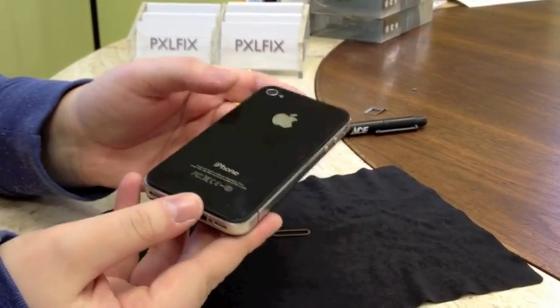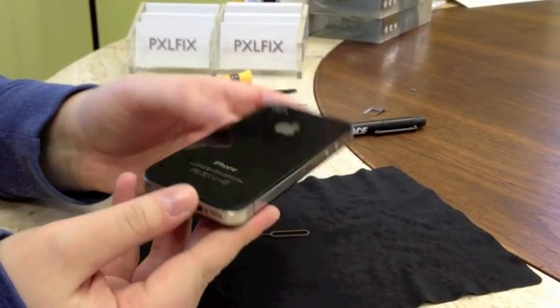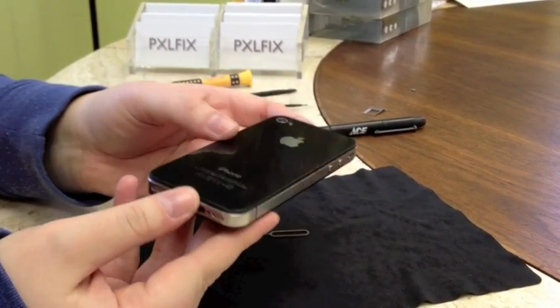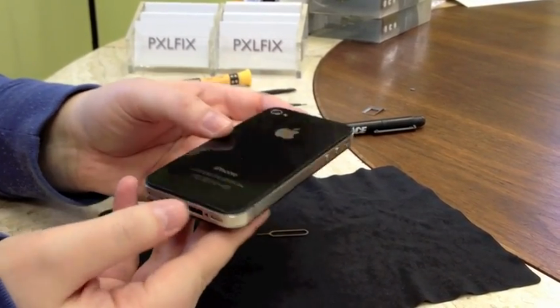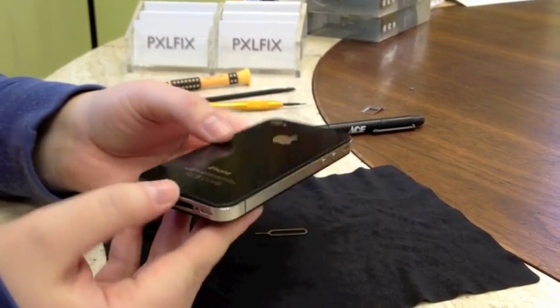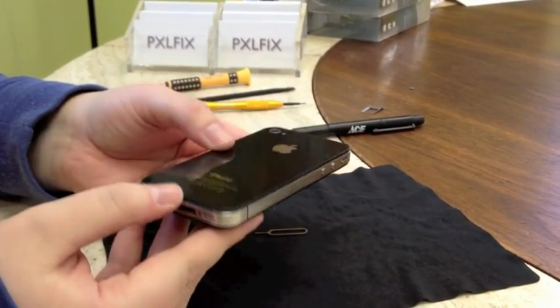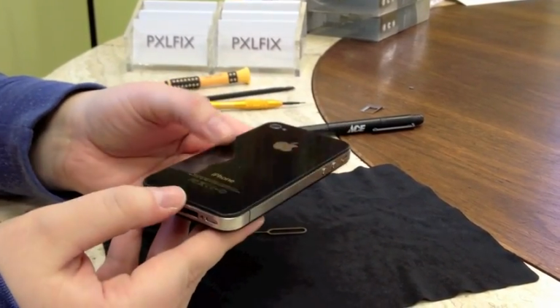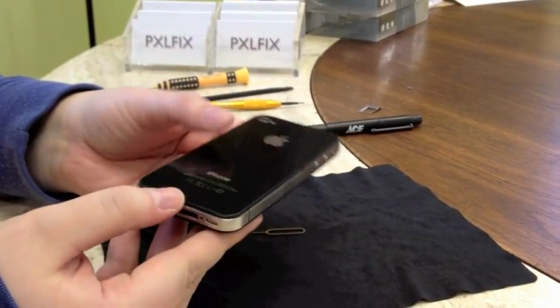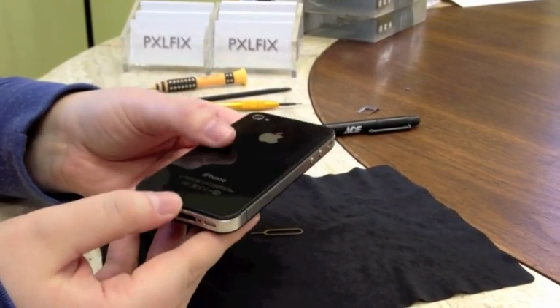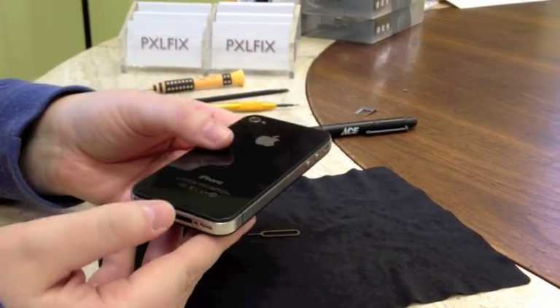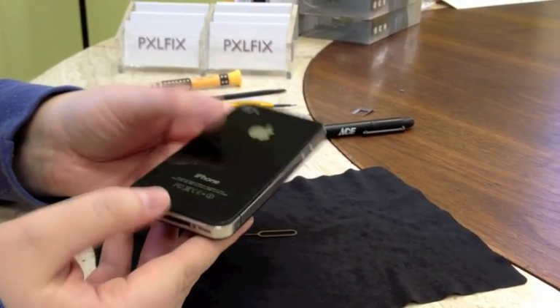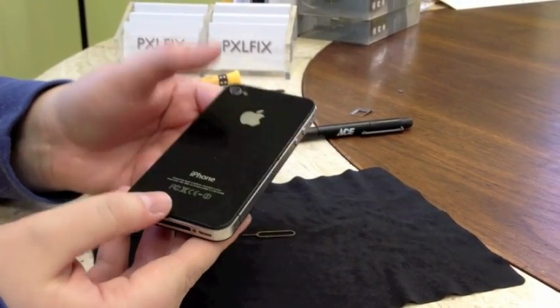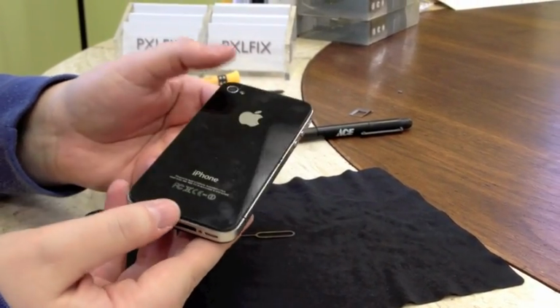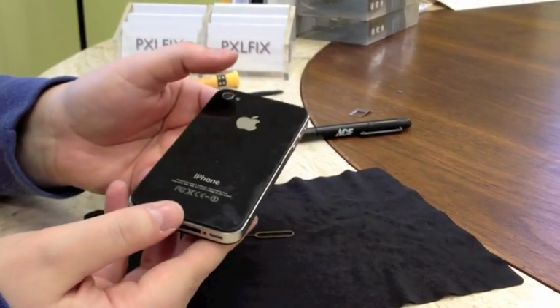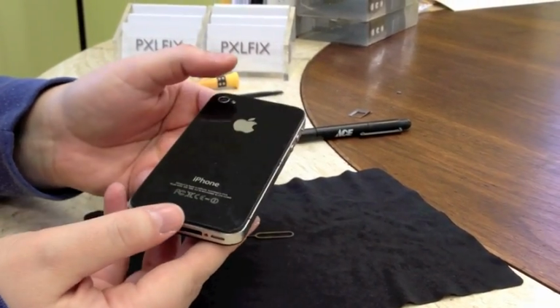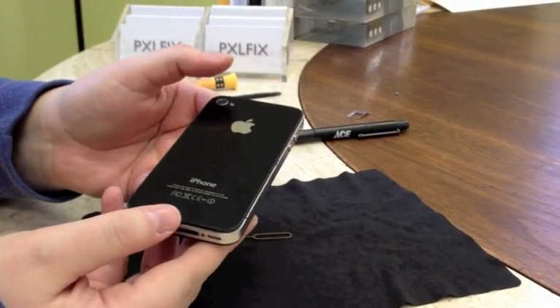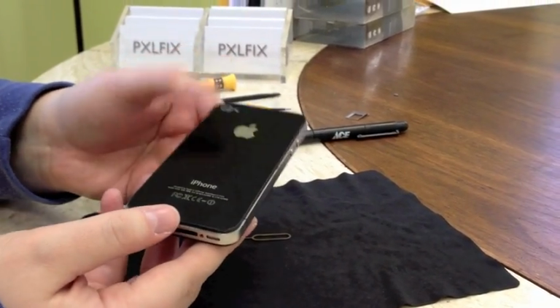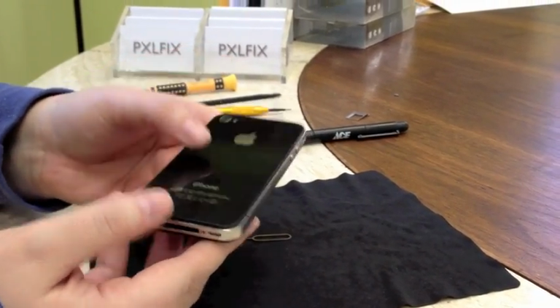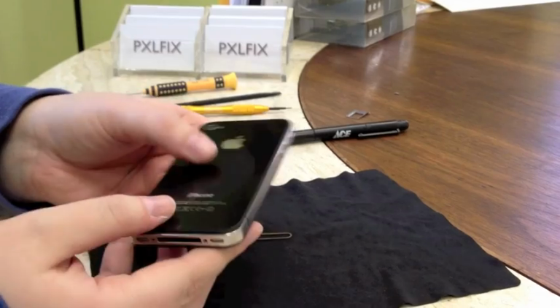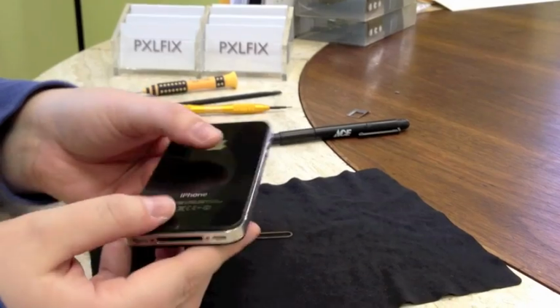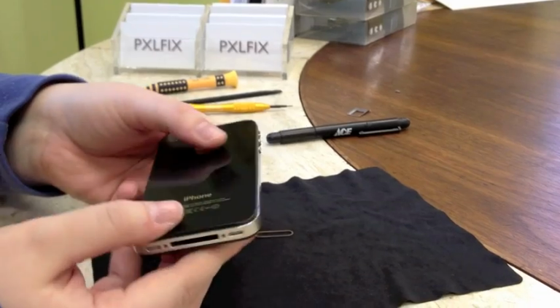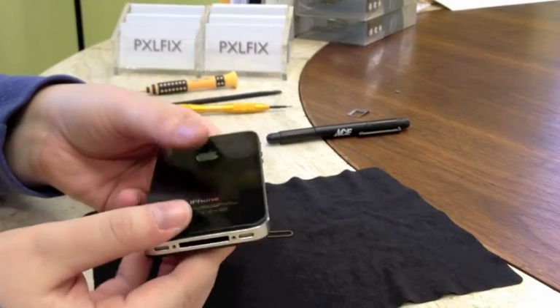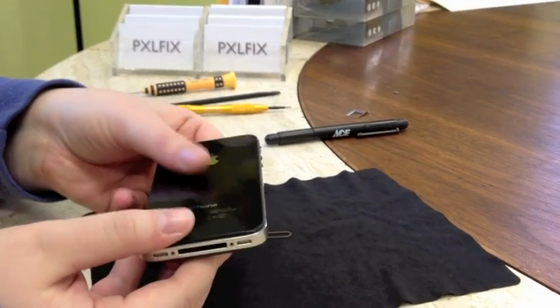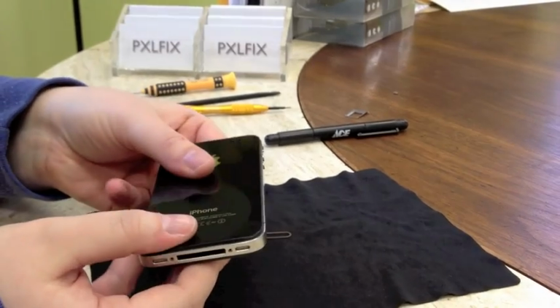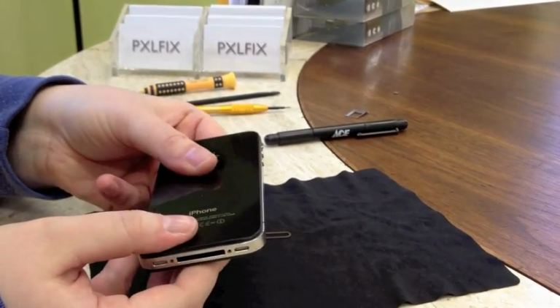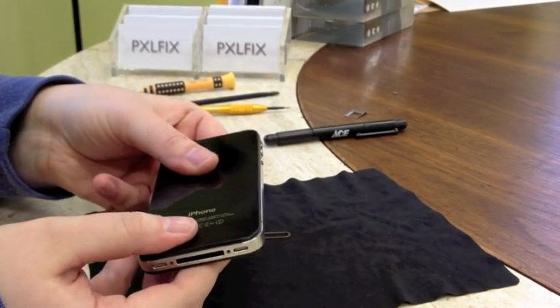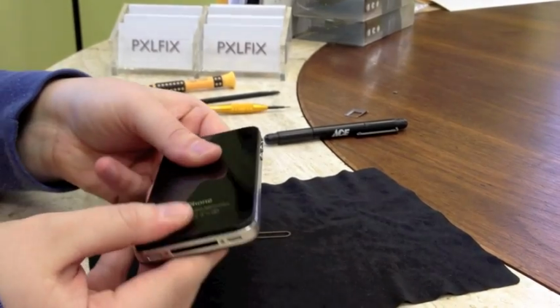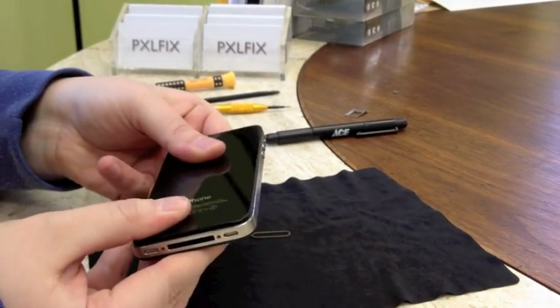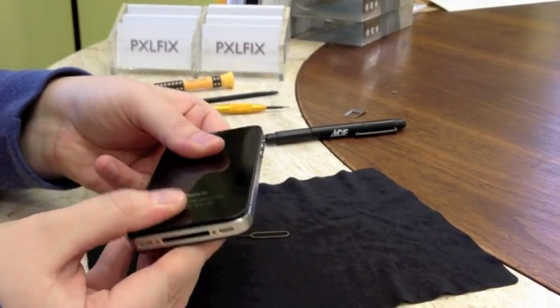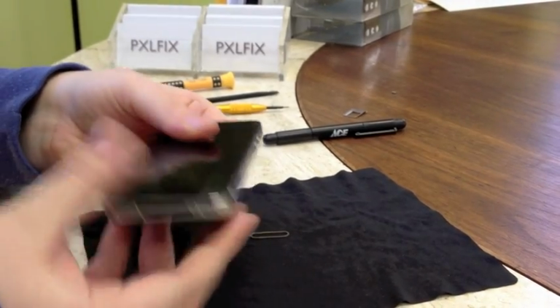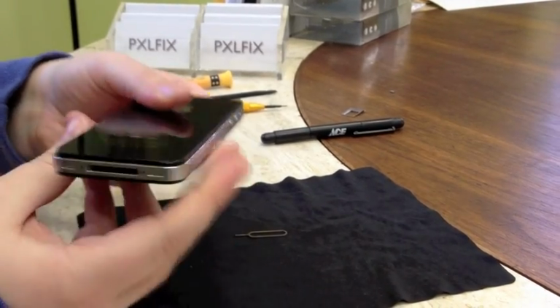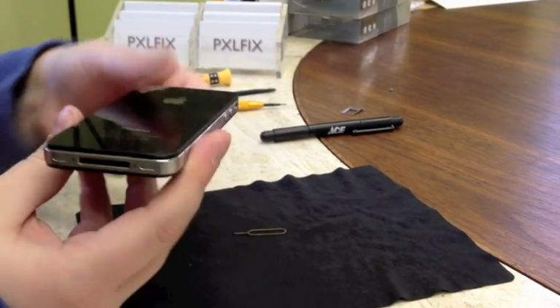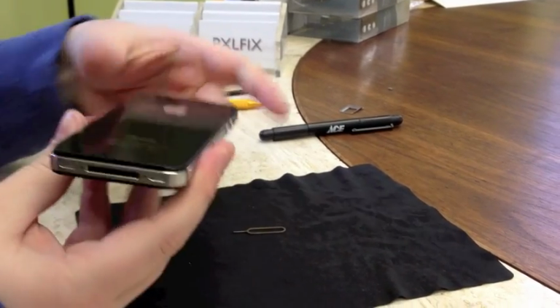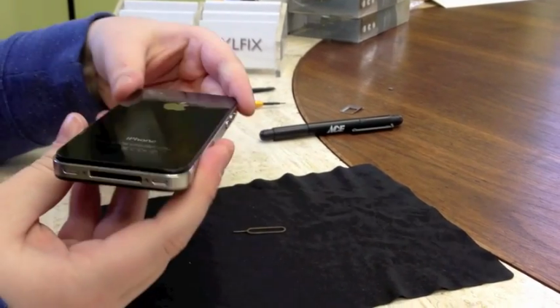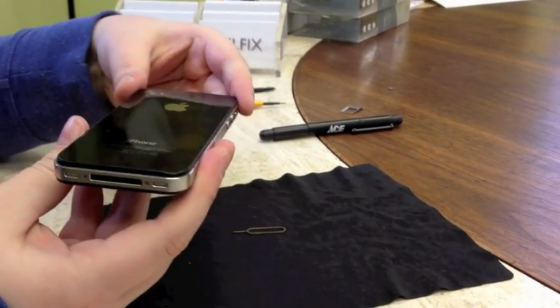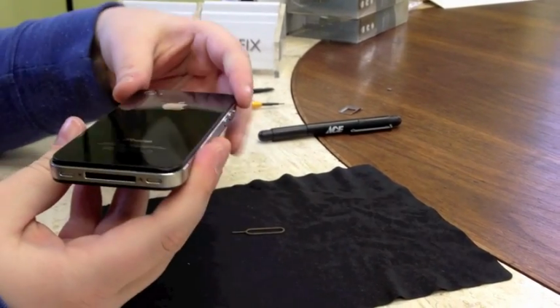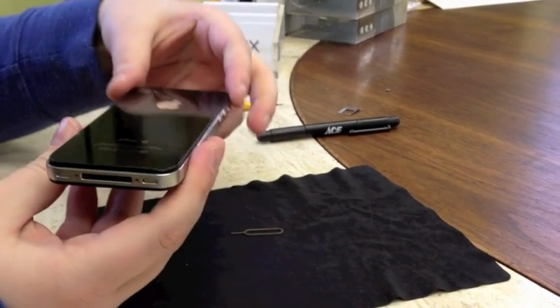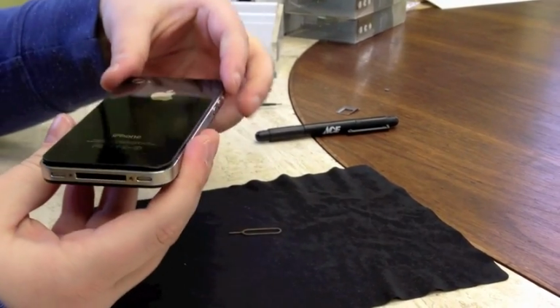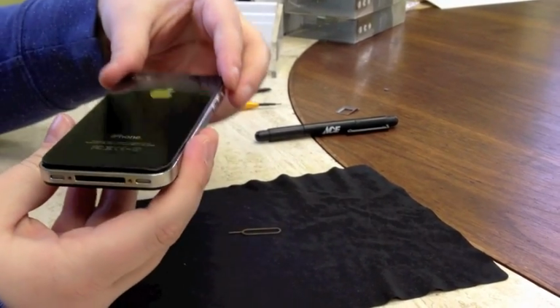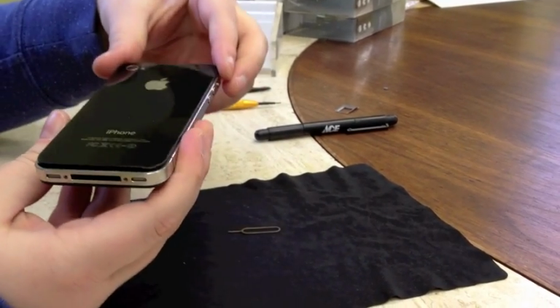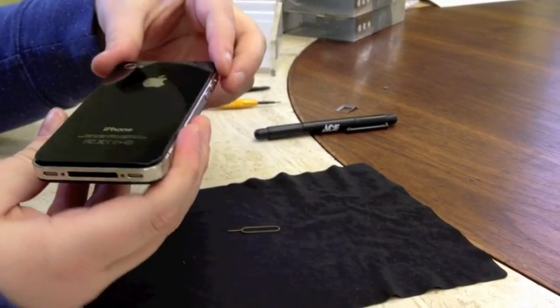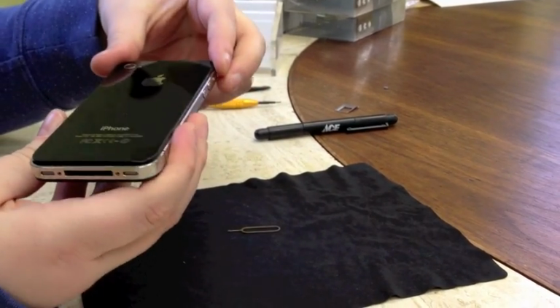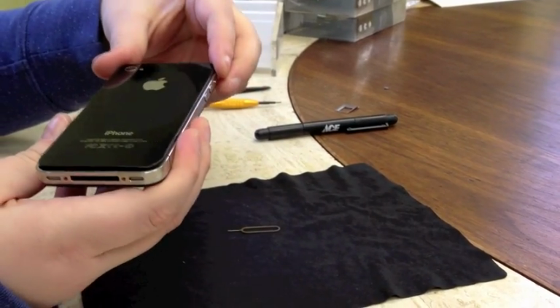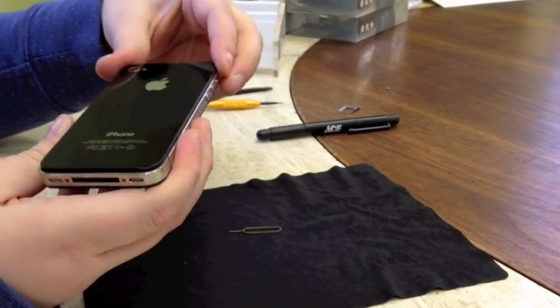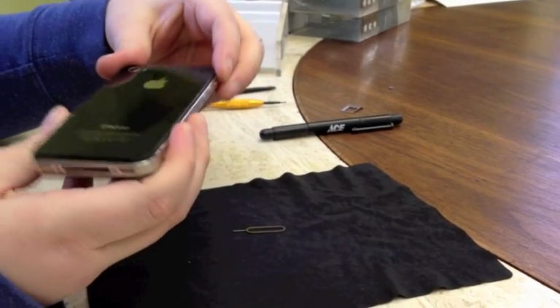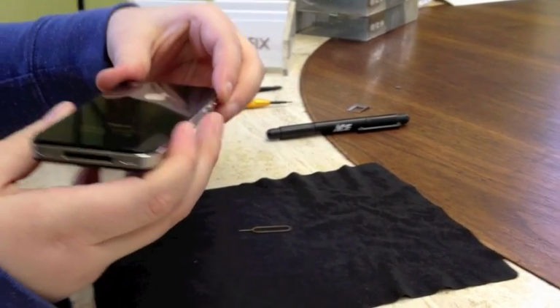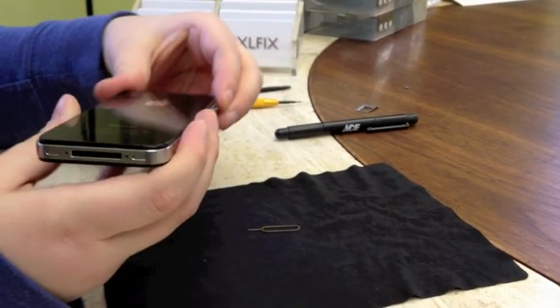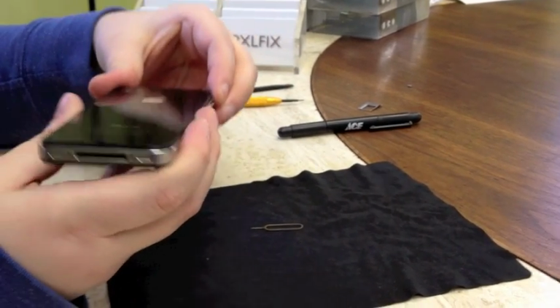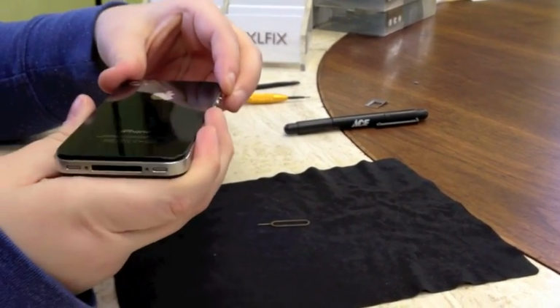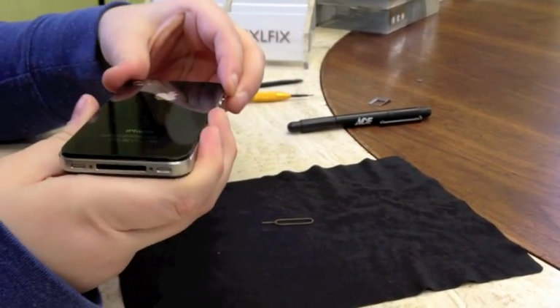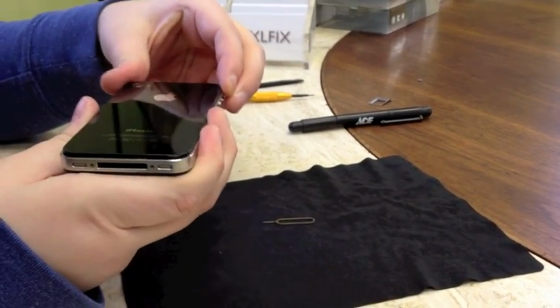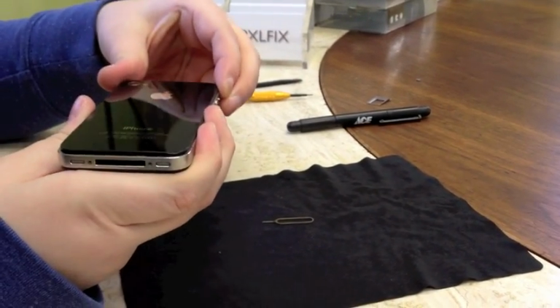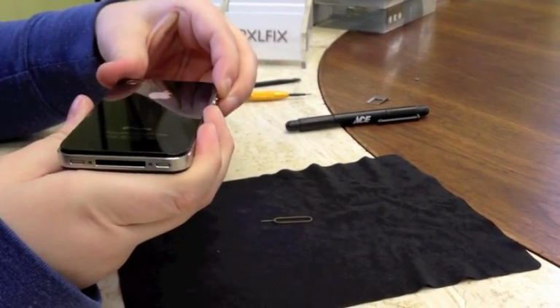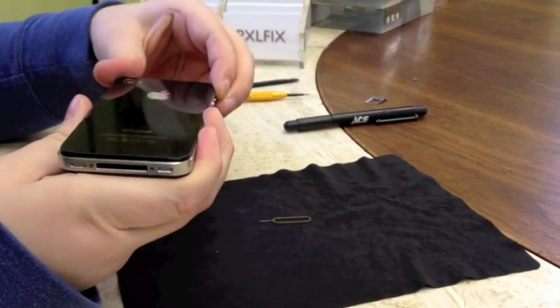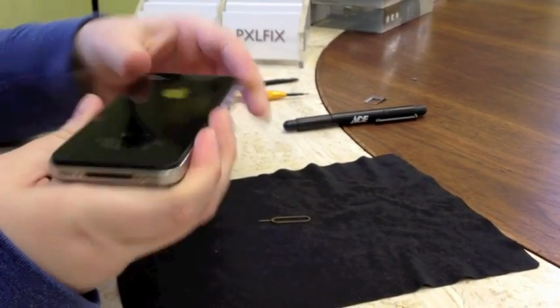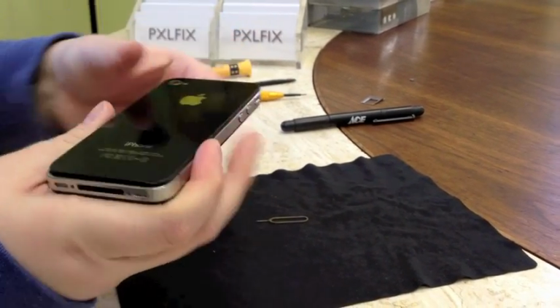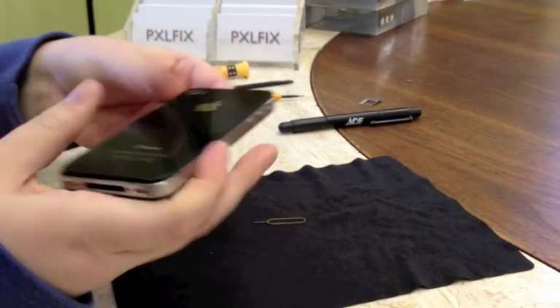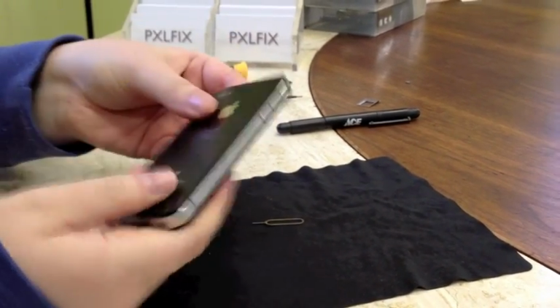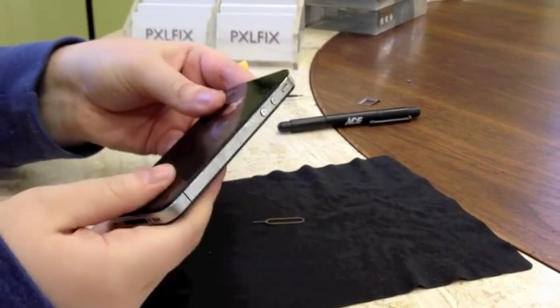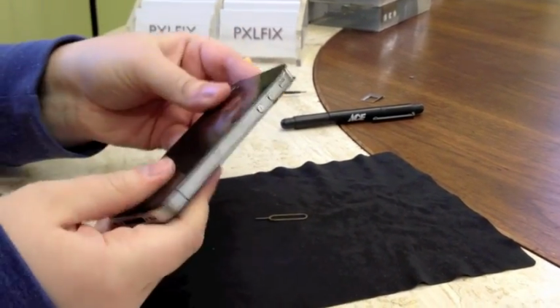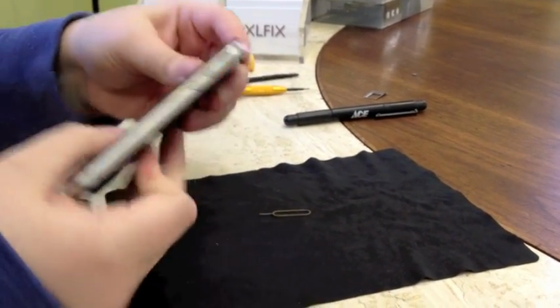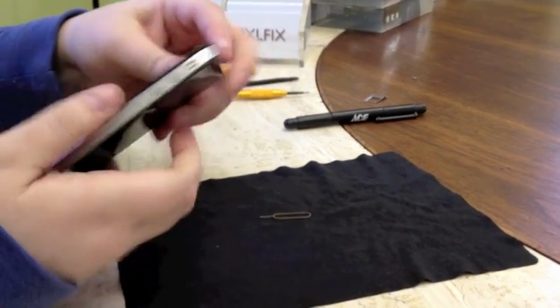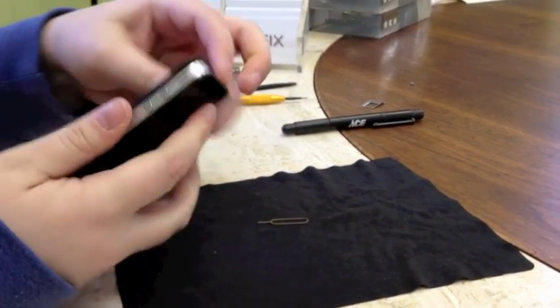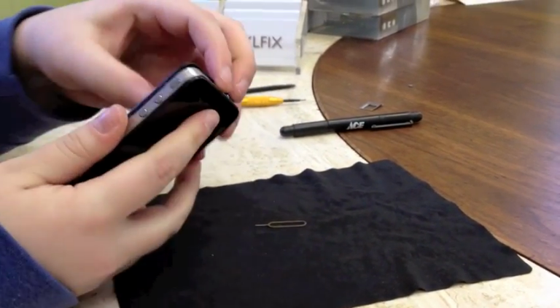Next you're just going to want to pop off your back — just slide it up and it should pop right off.